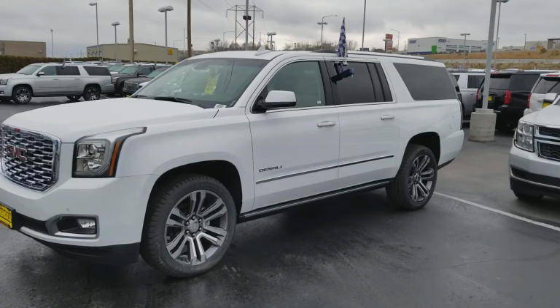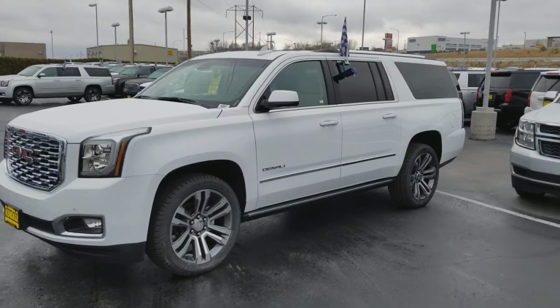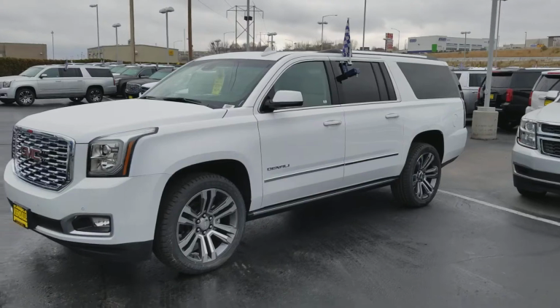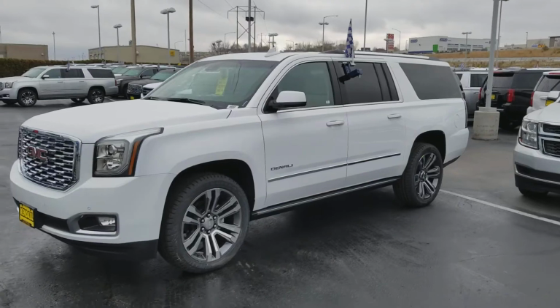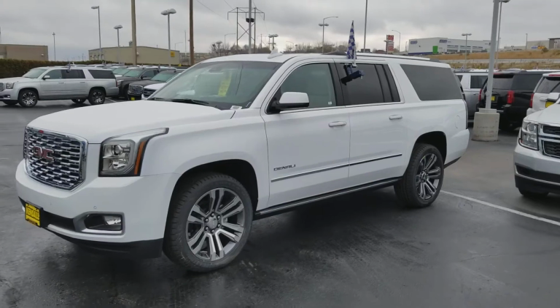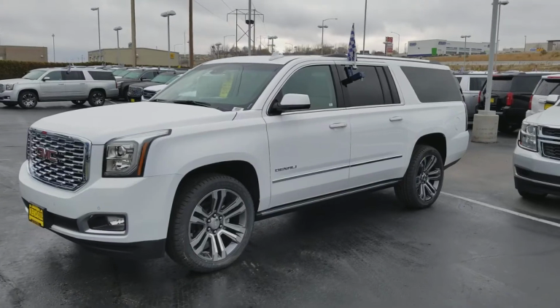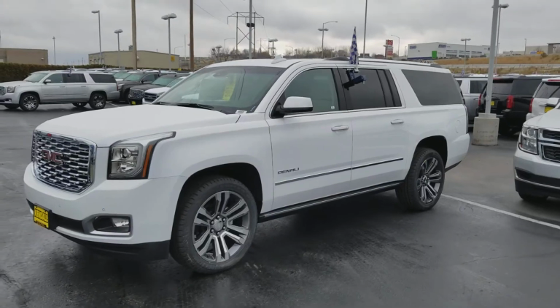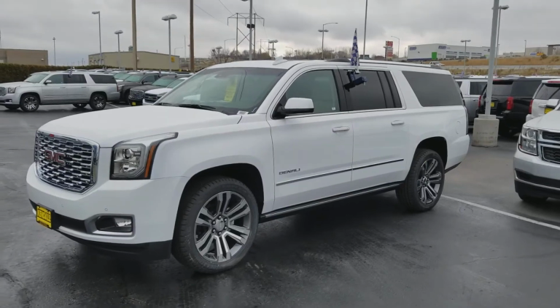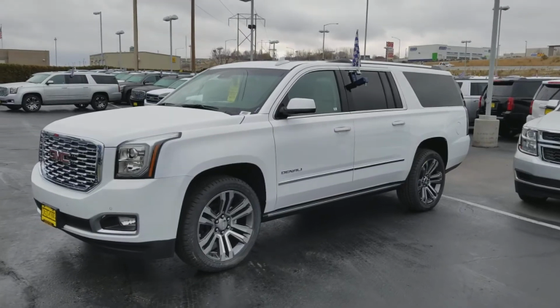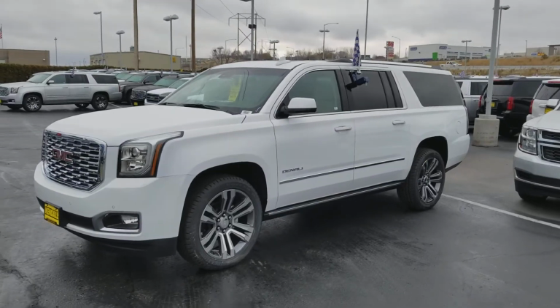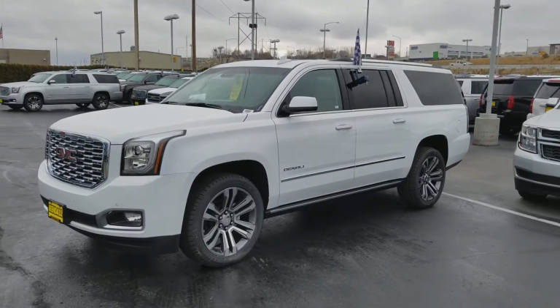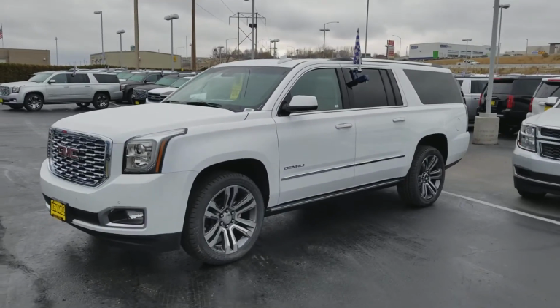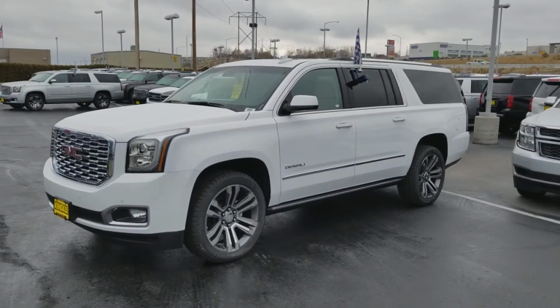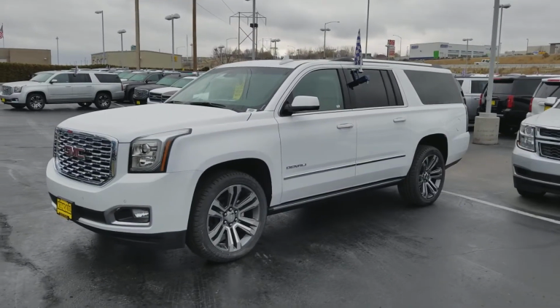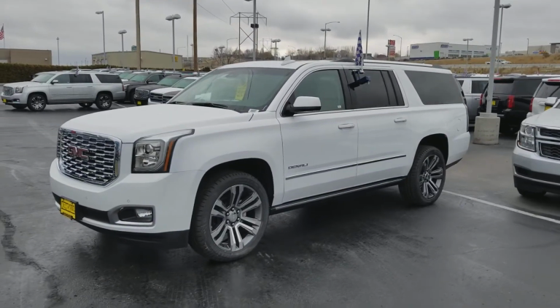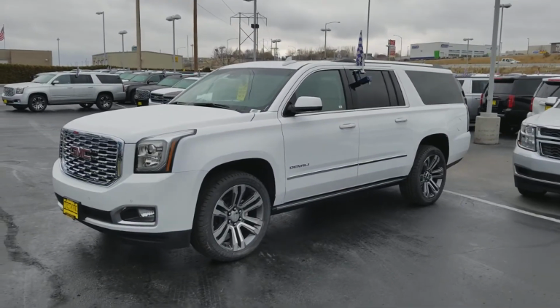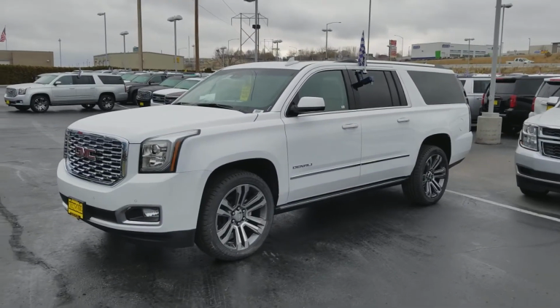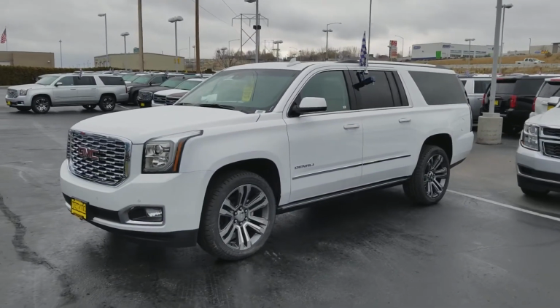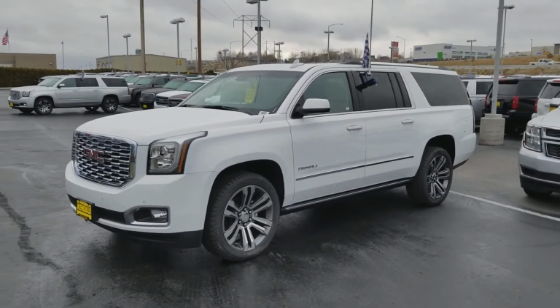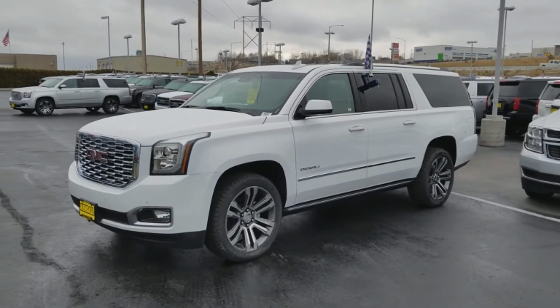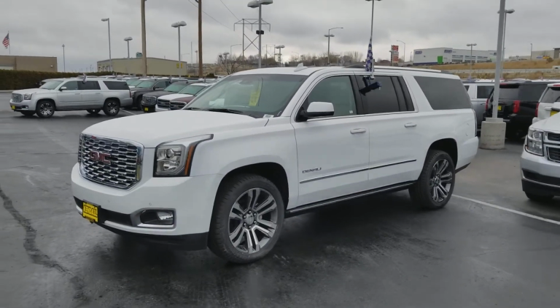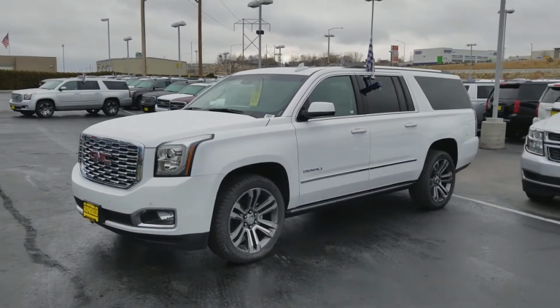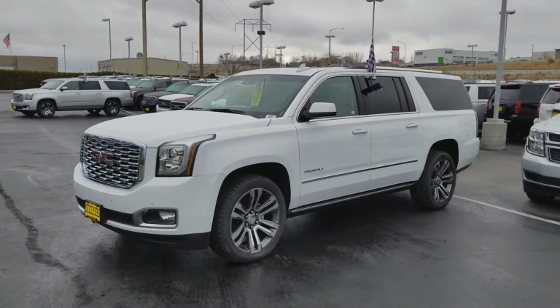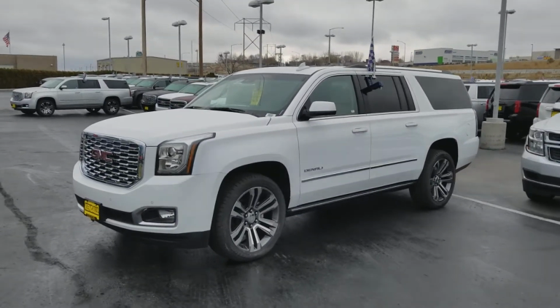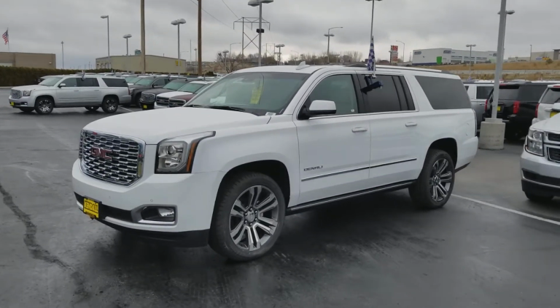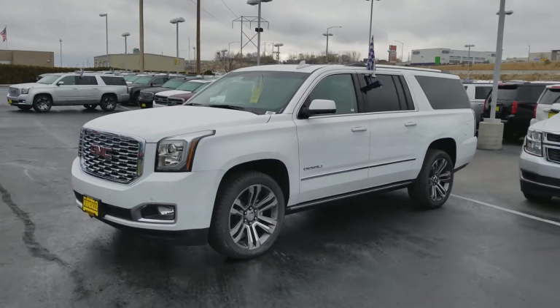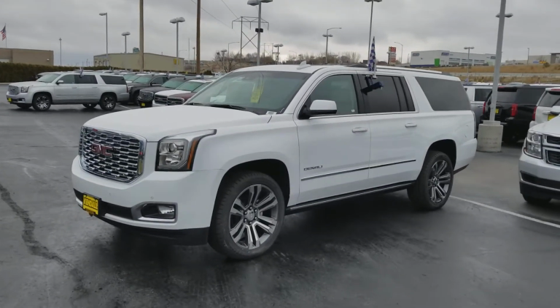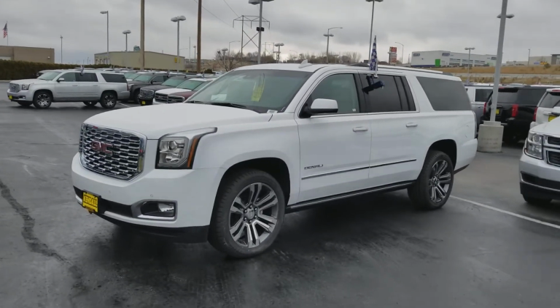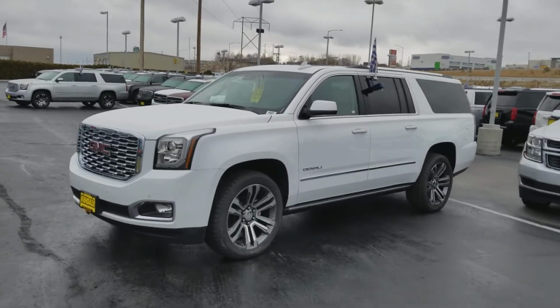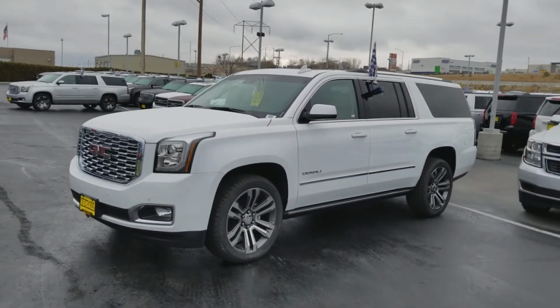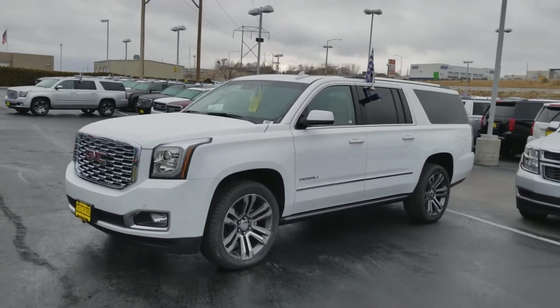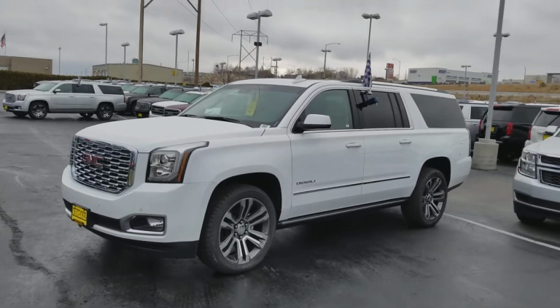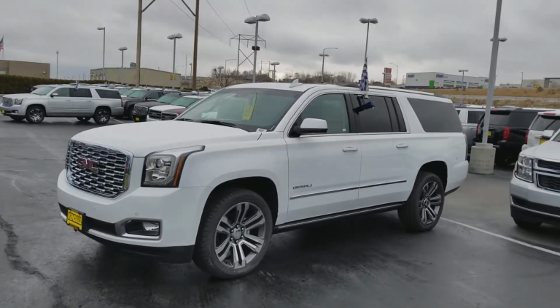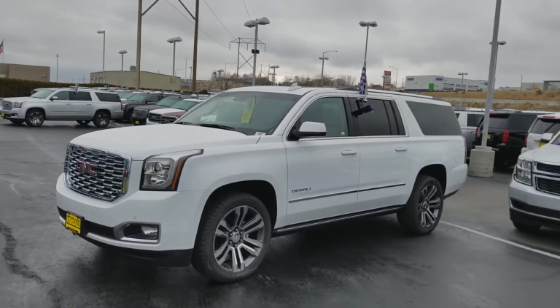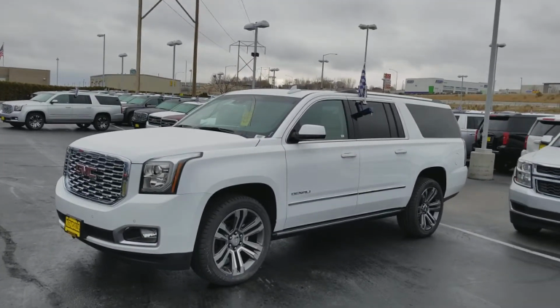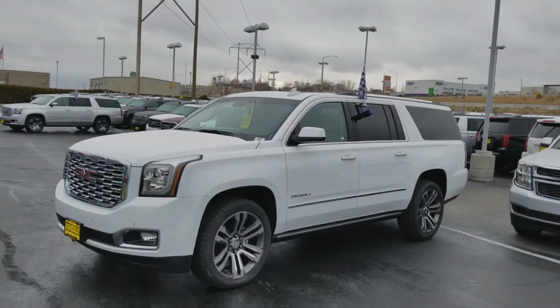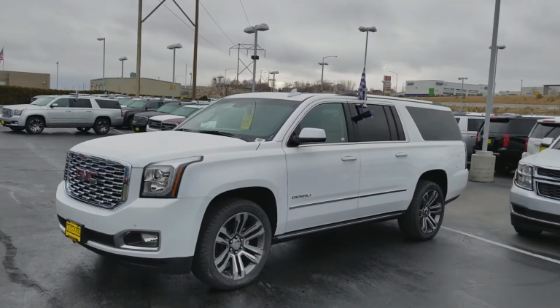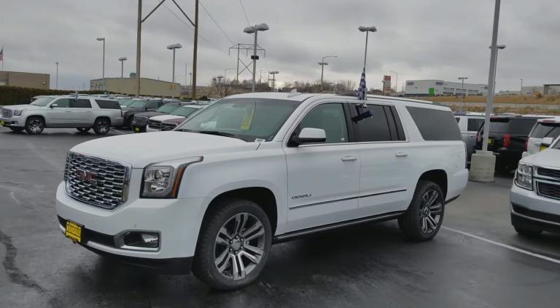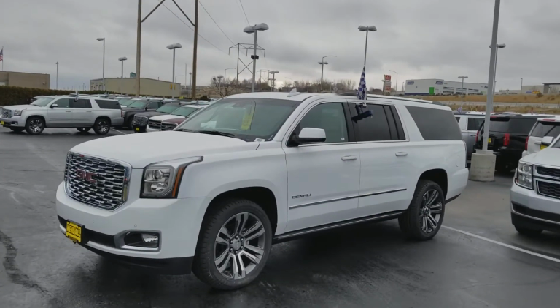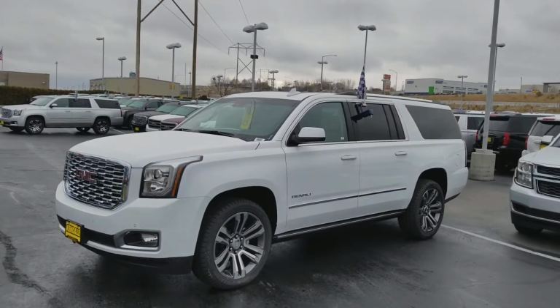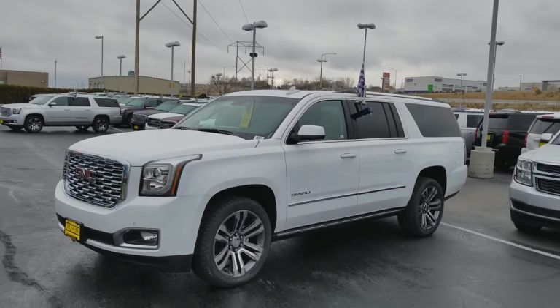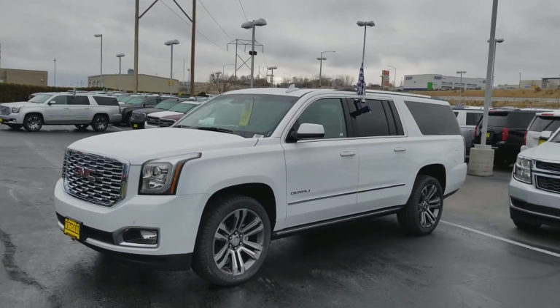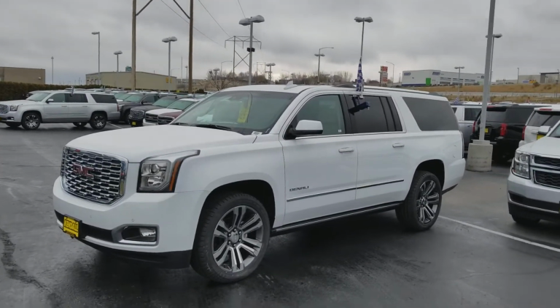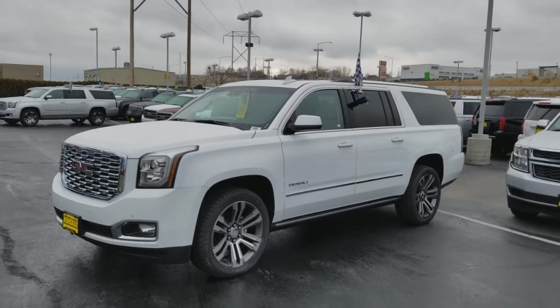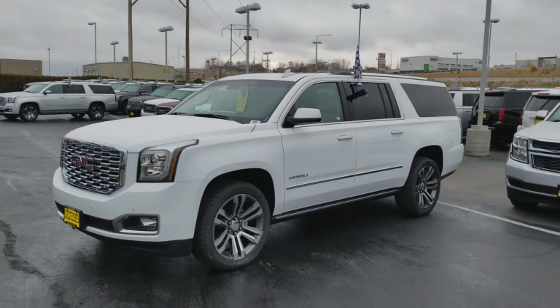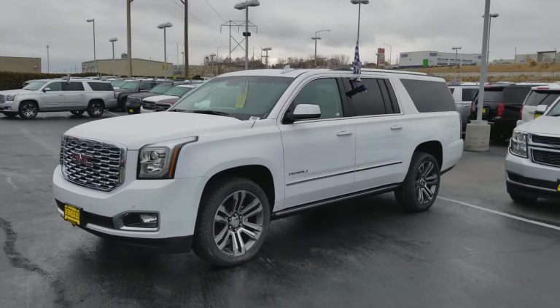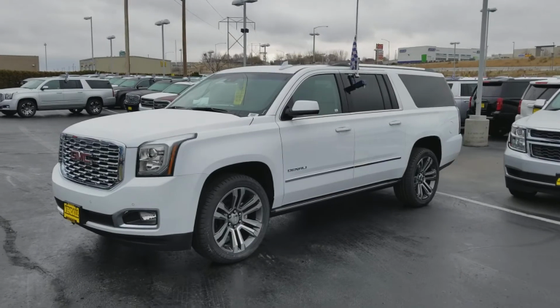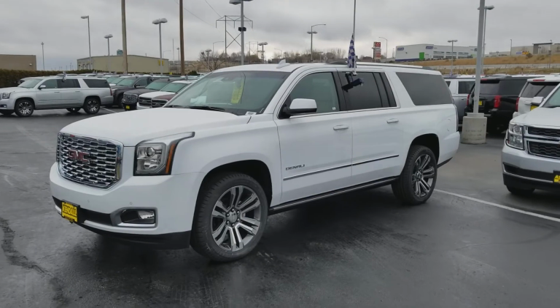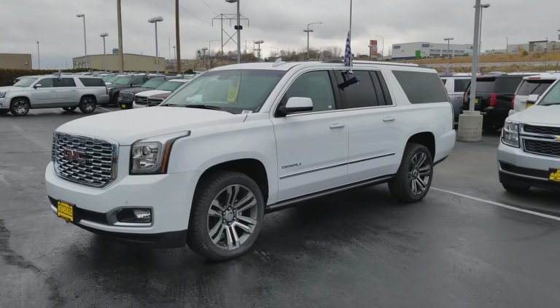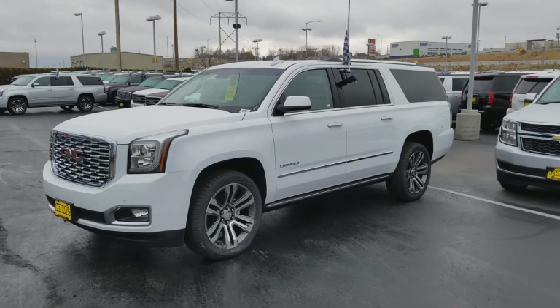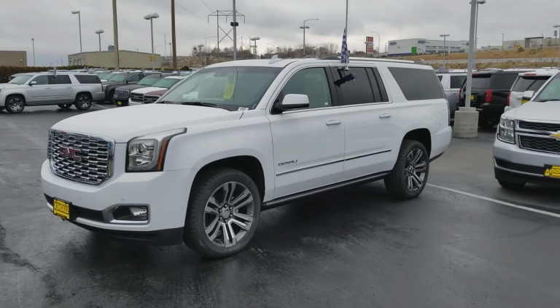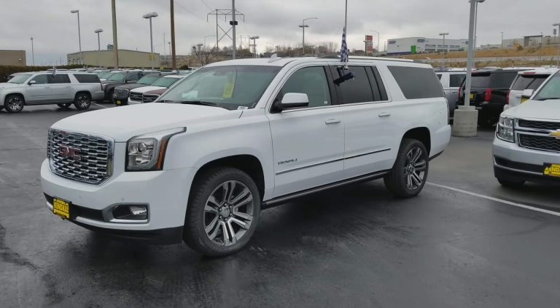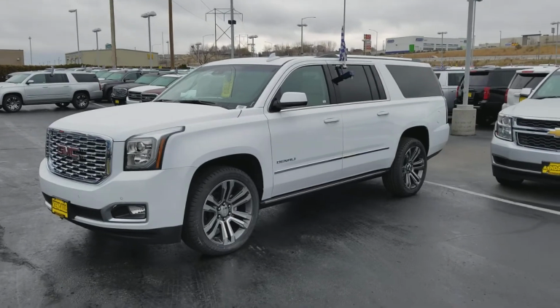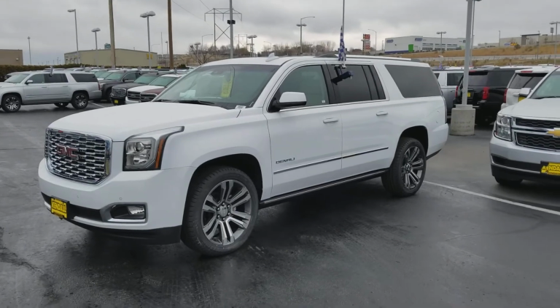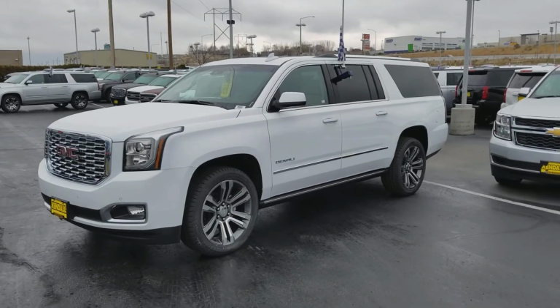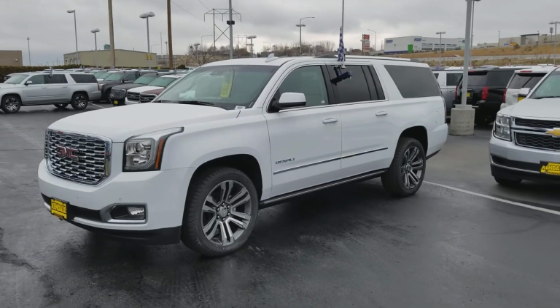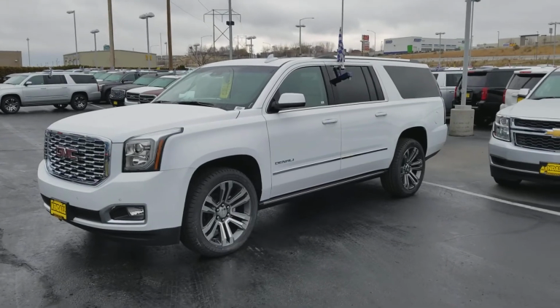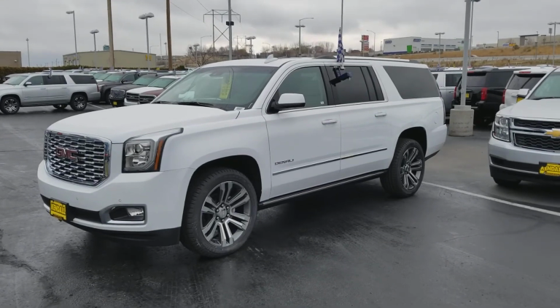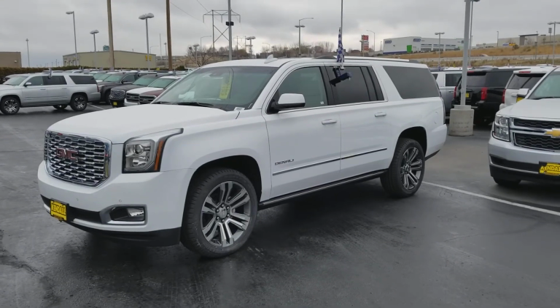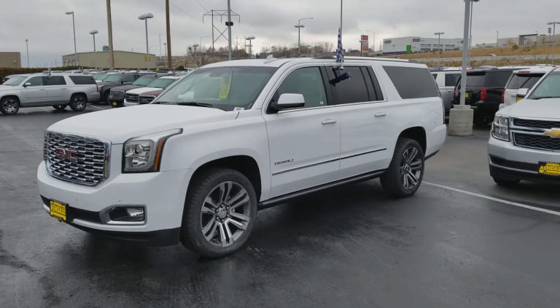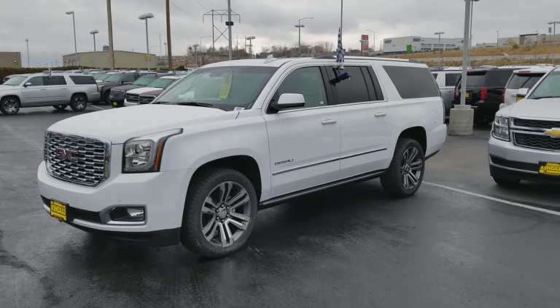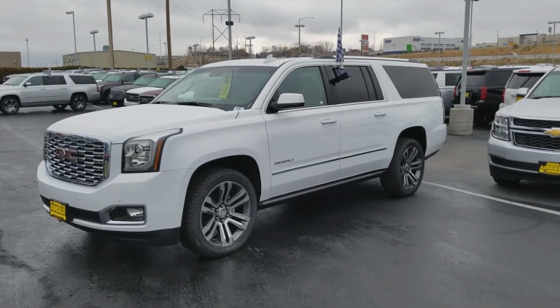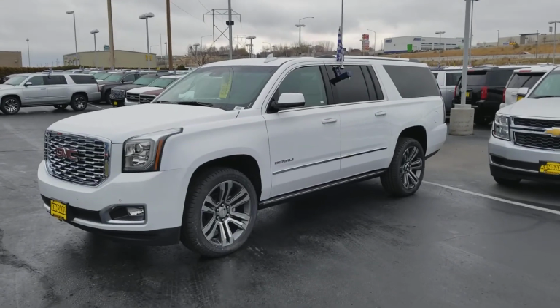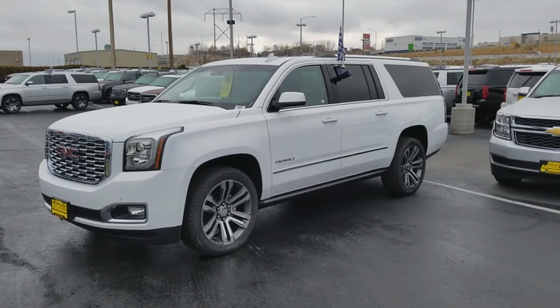Hey Tim, Tim Crowley with the Kindle Auto Mall in Nampa. I got lucky — I got a white Denali Ultimate out here. This is one of the ones we had talked about.